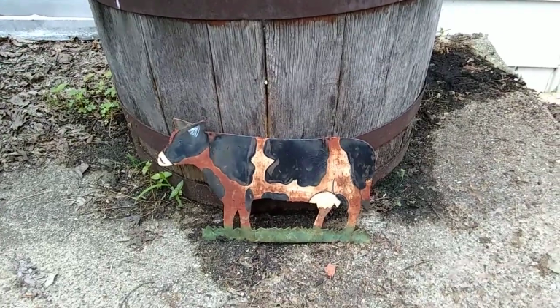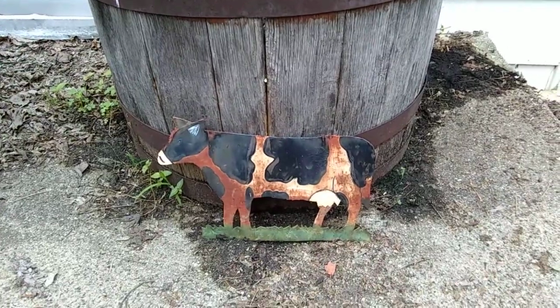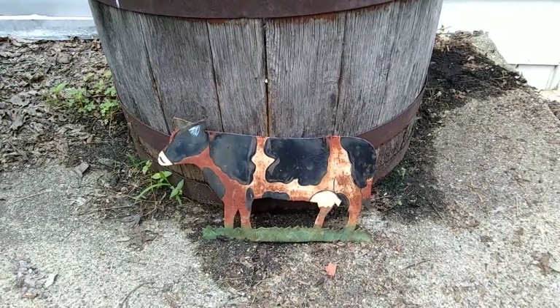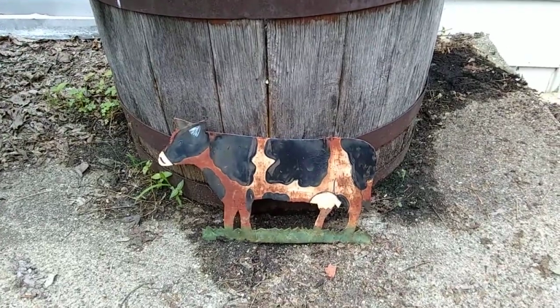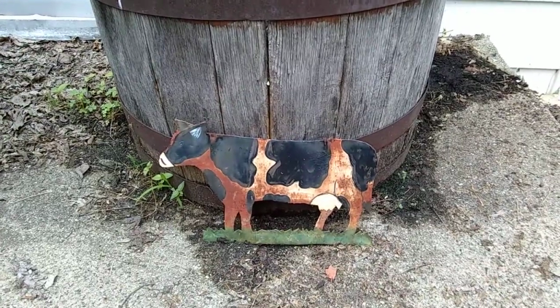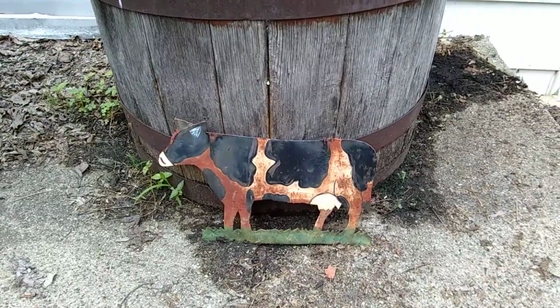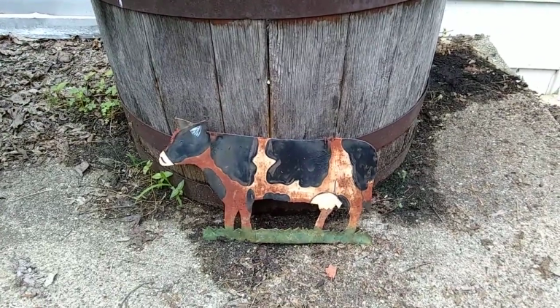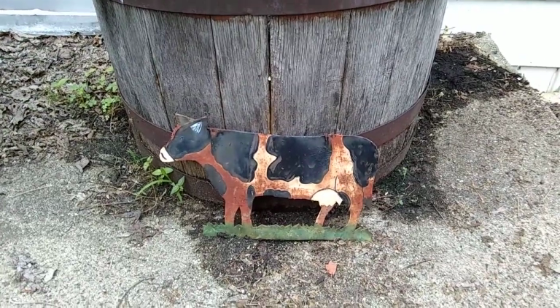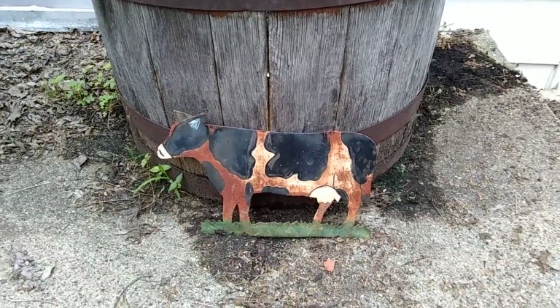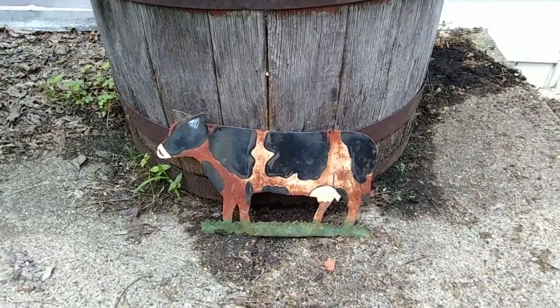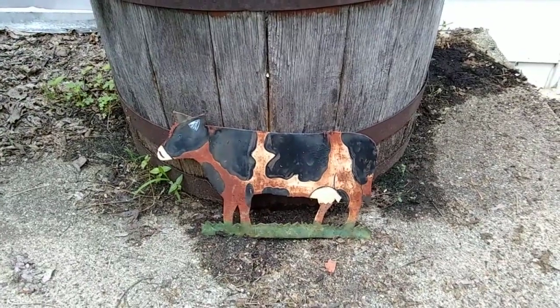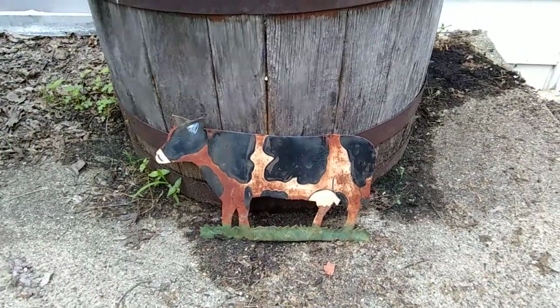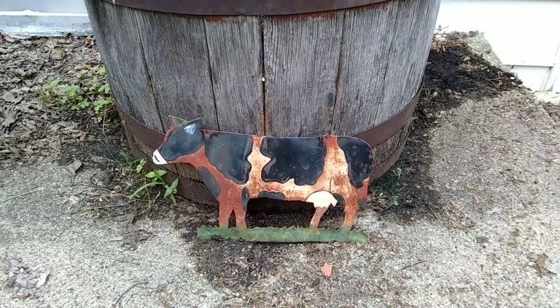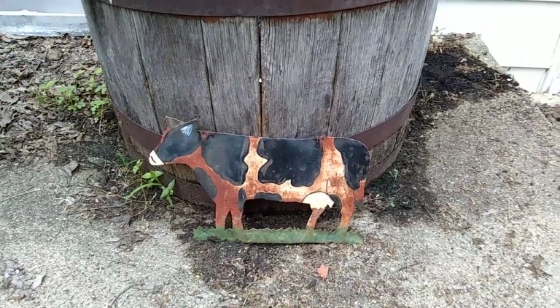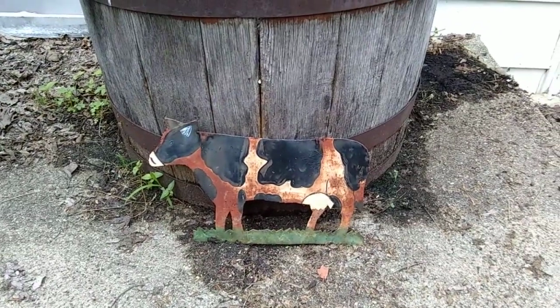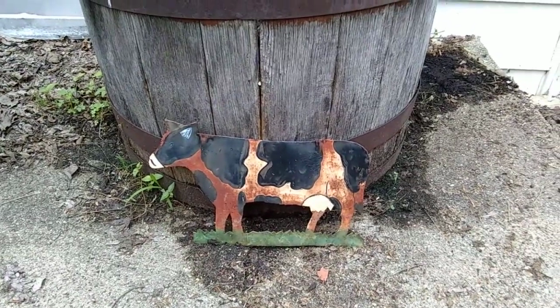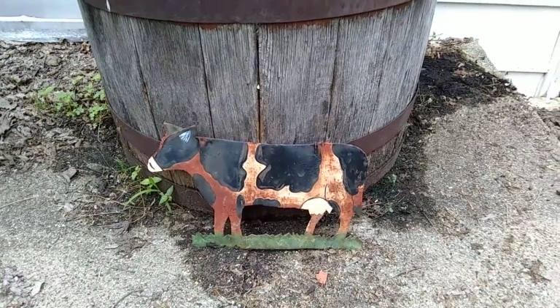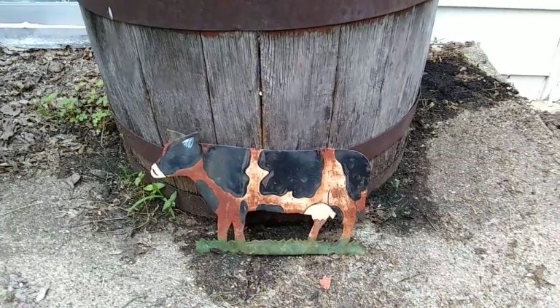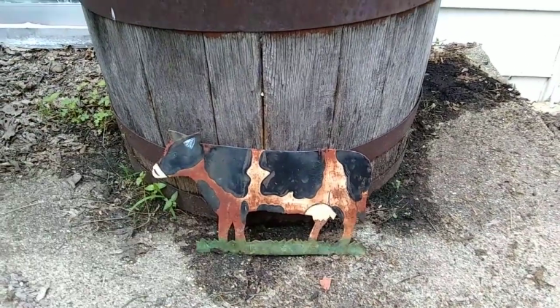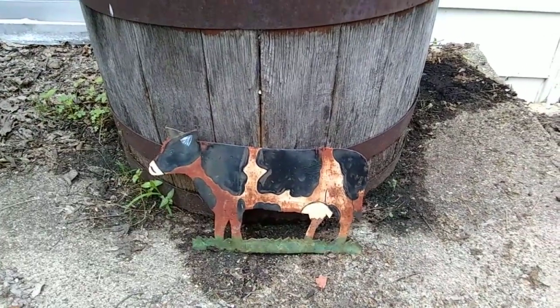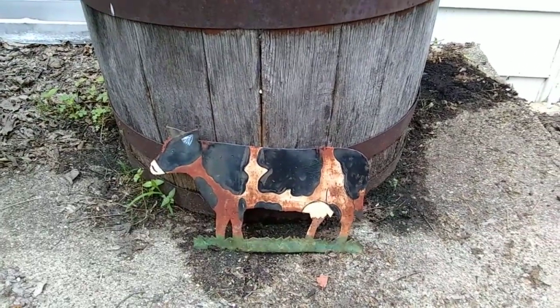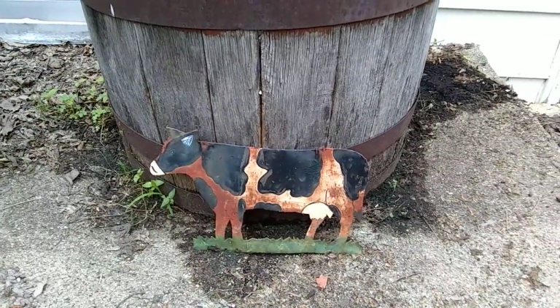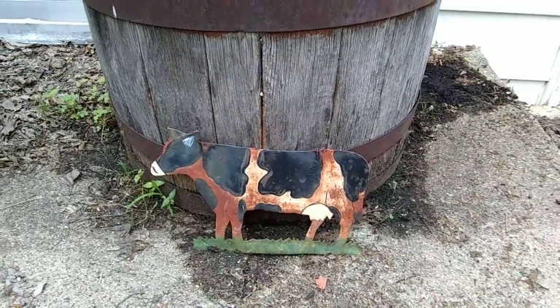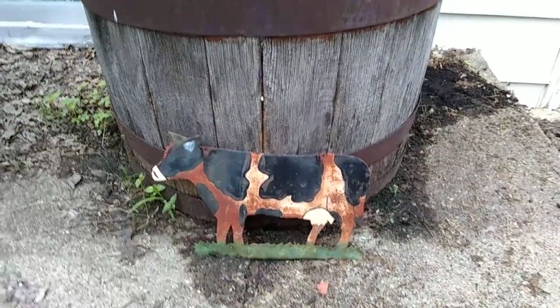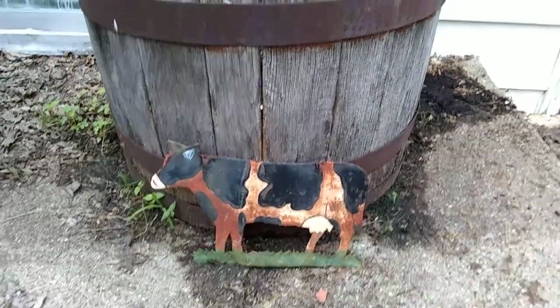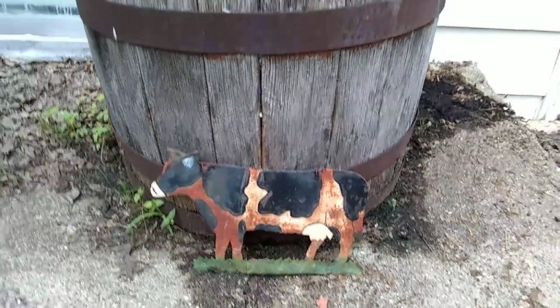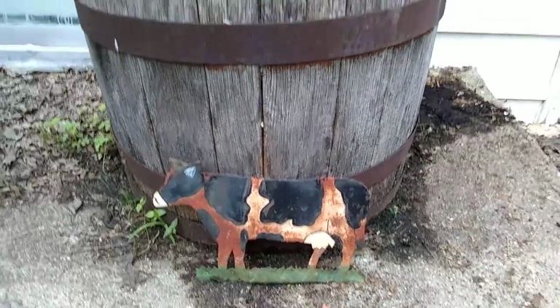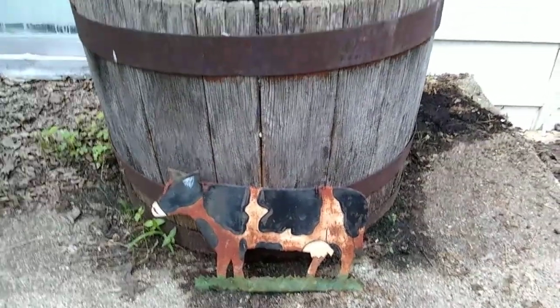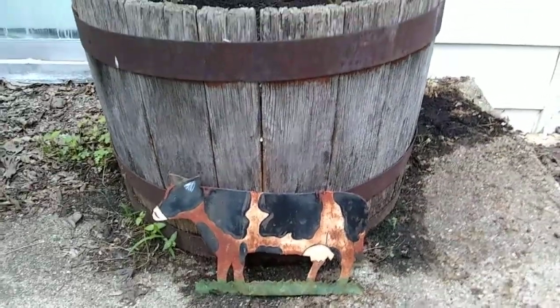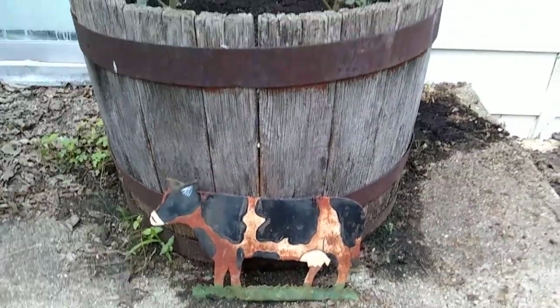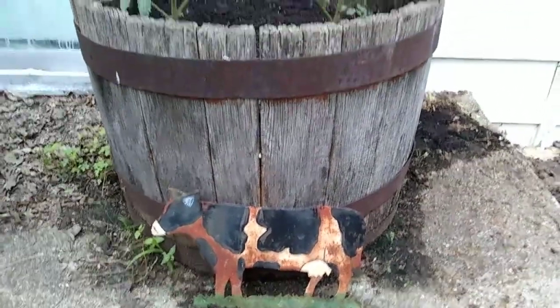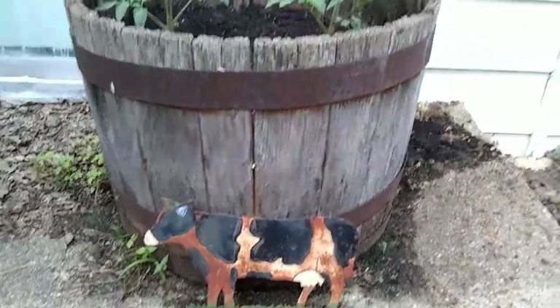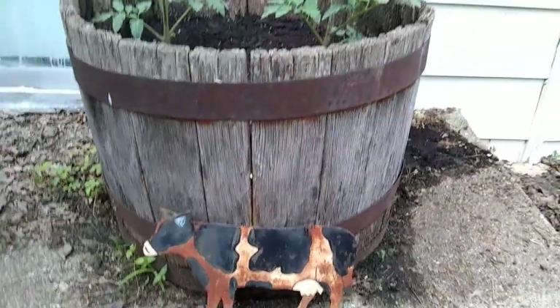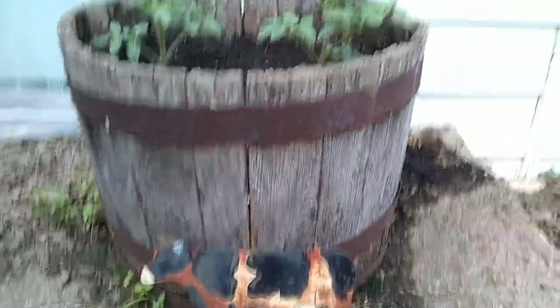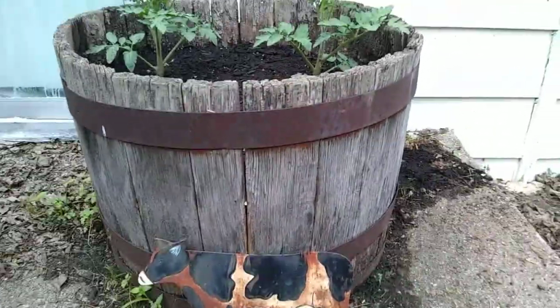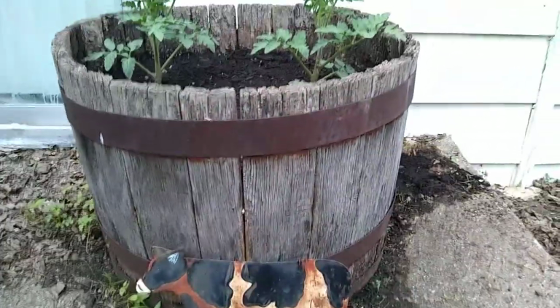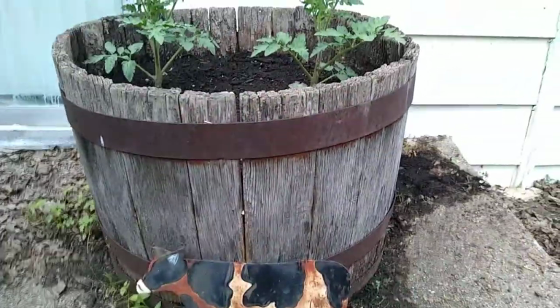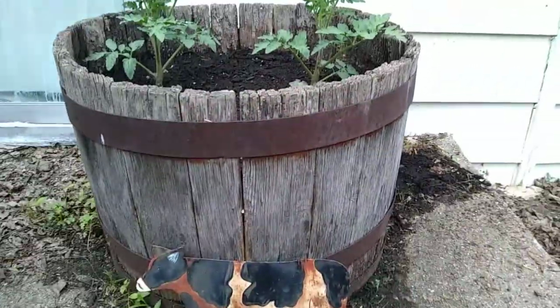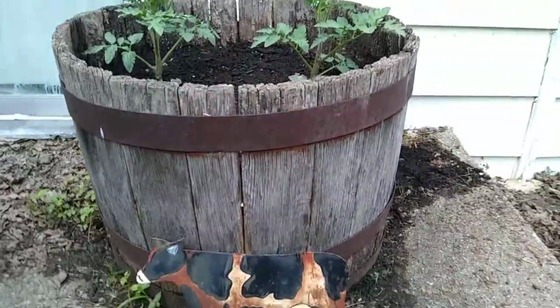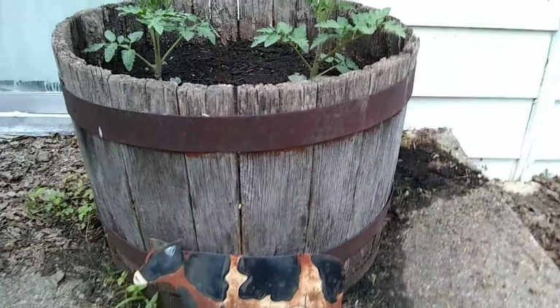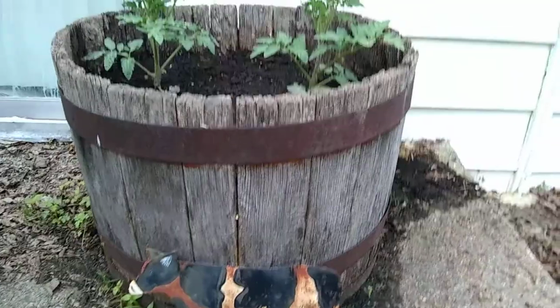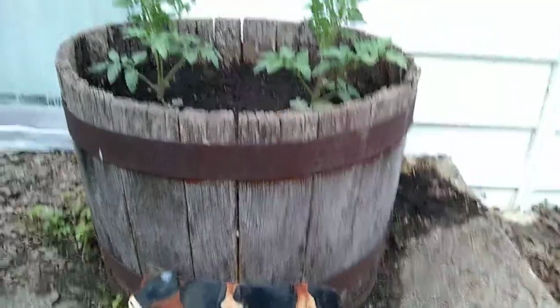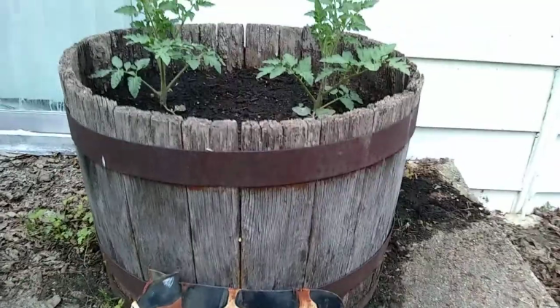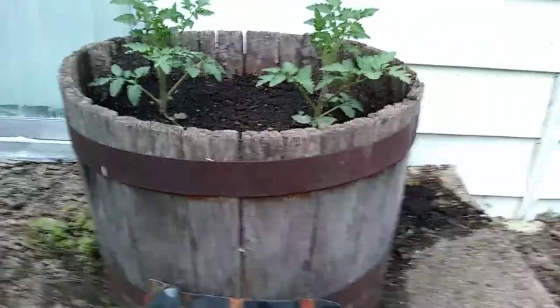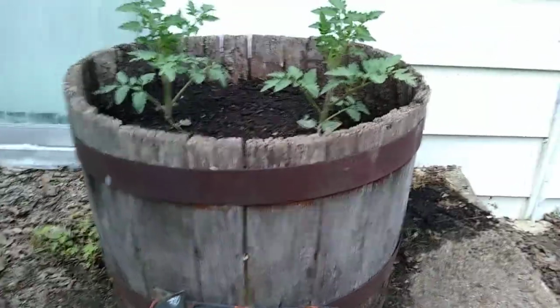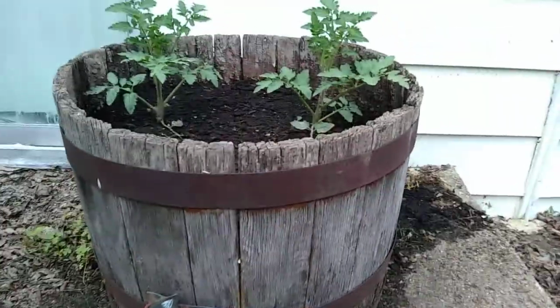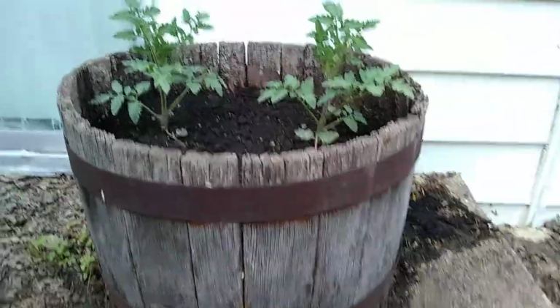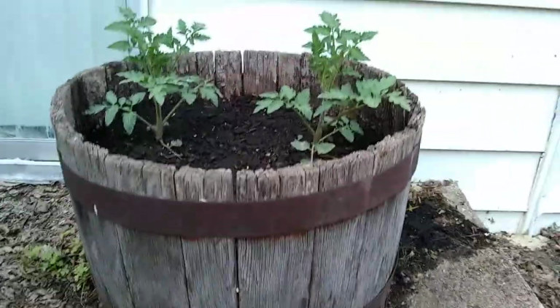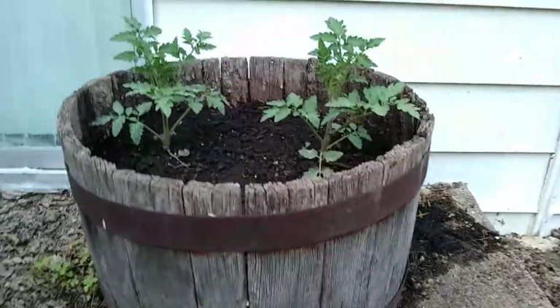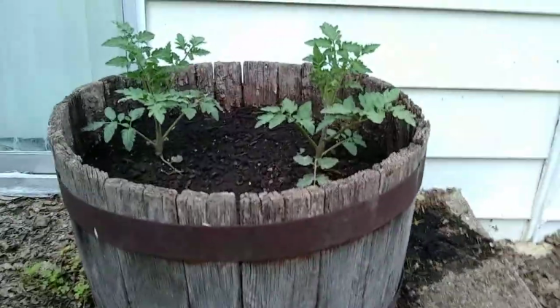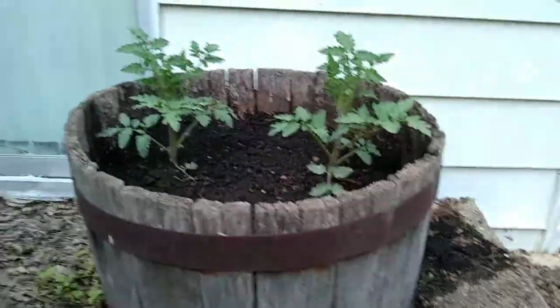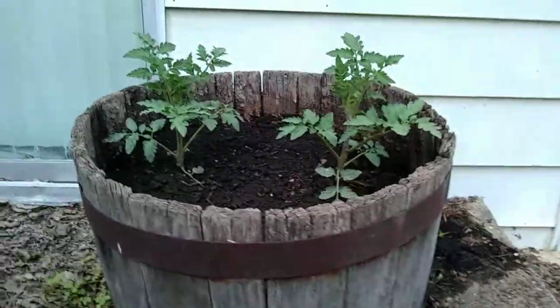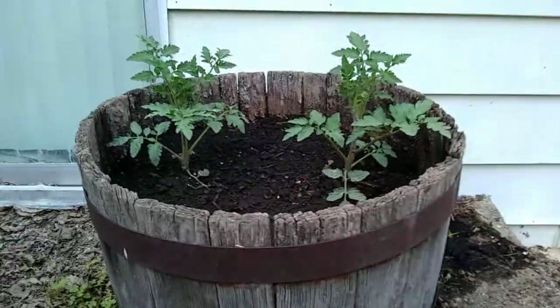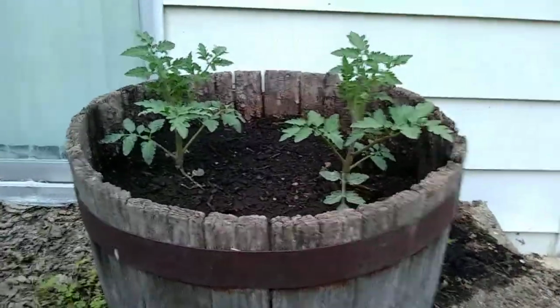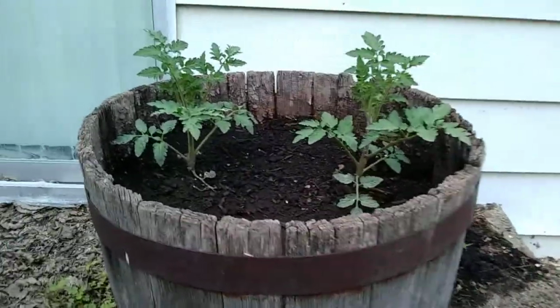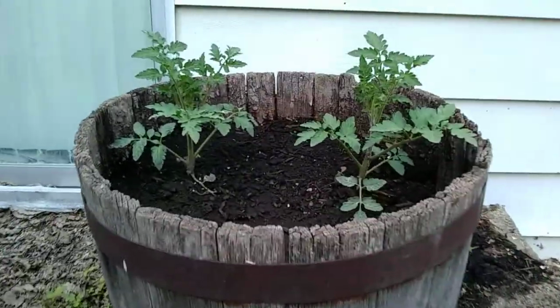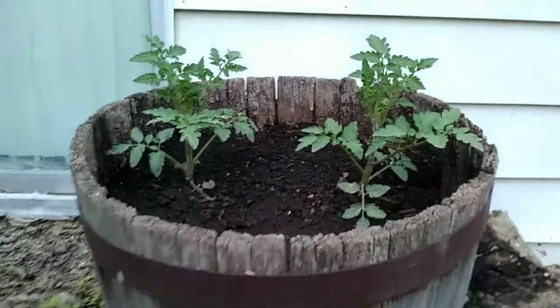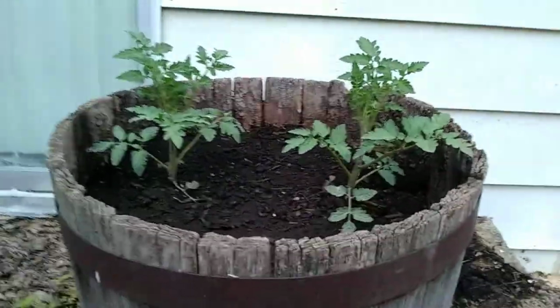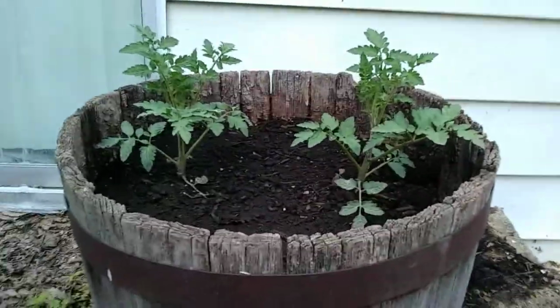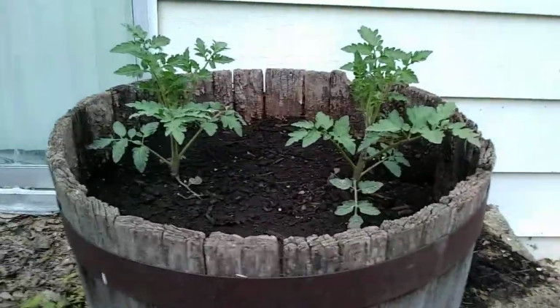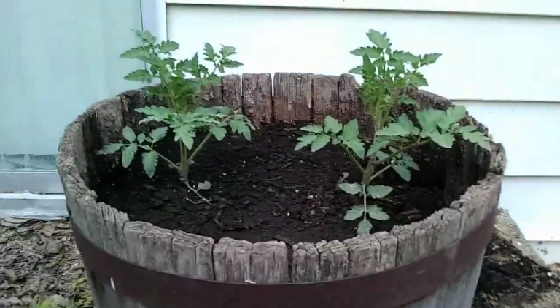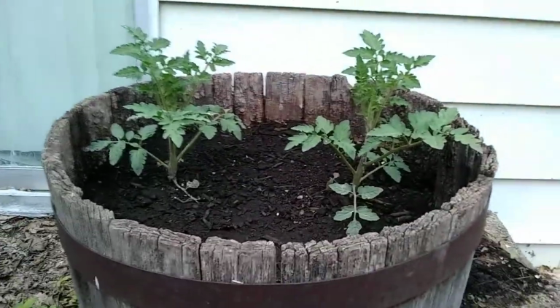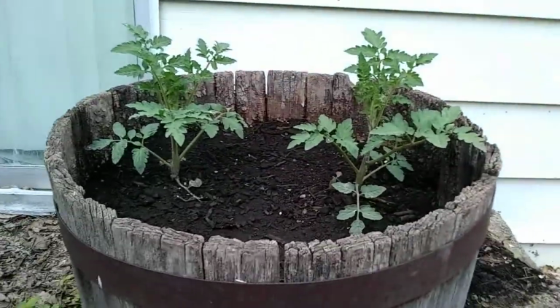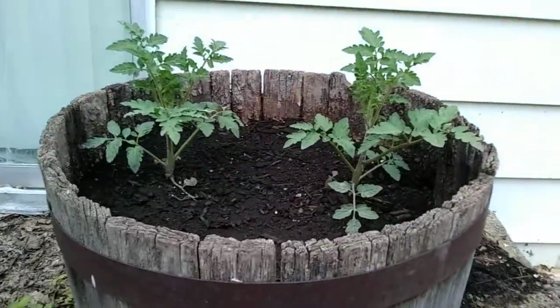Tomatoes in a Barrel part two. This is the third day, and I'm already seeing some good growth.